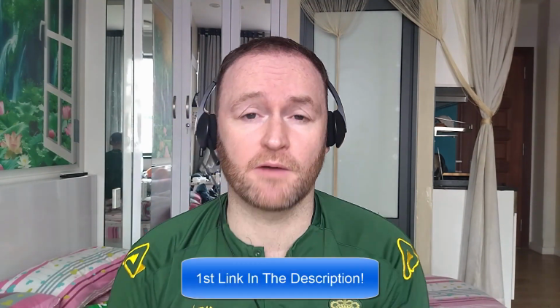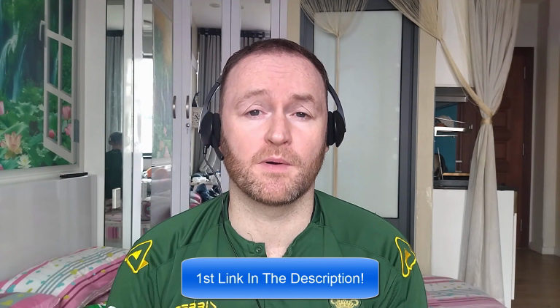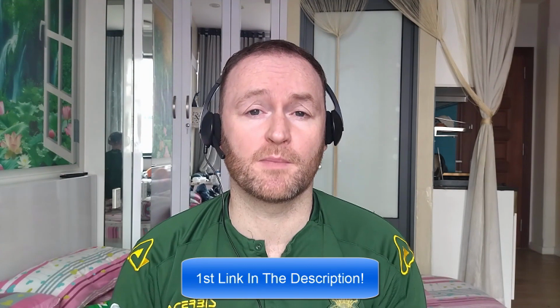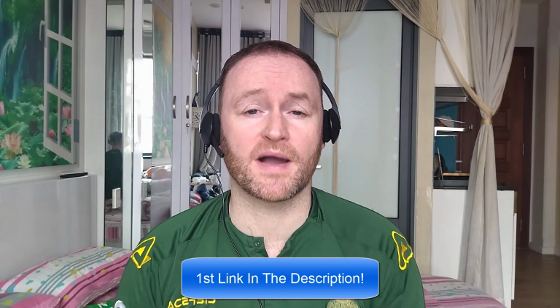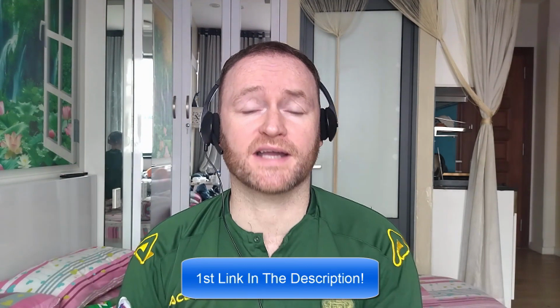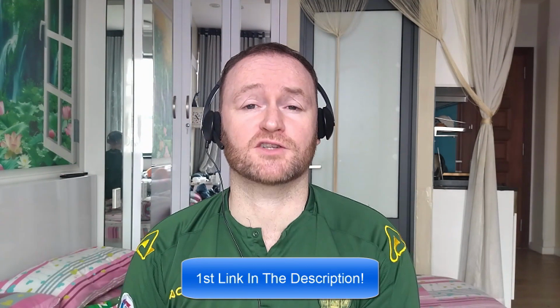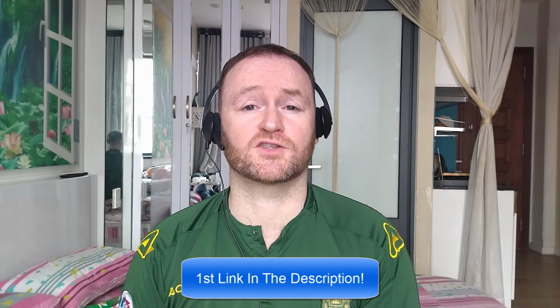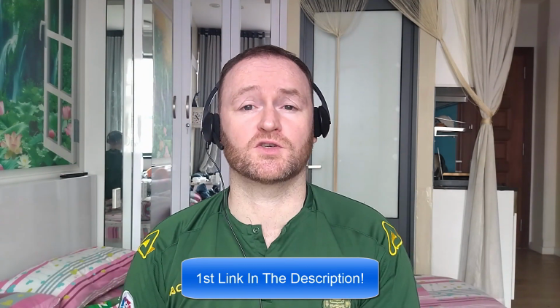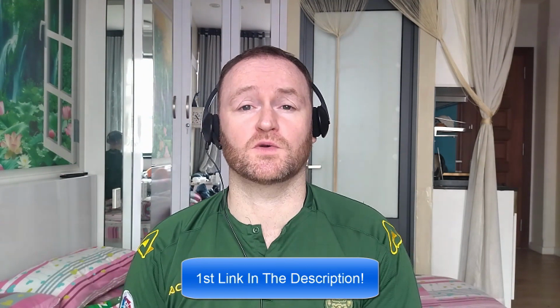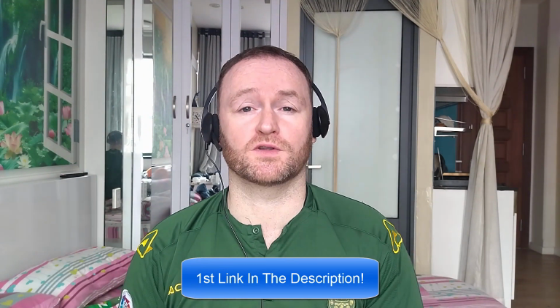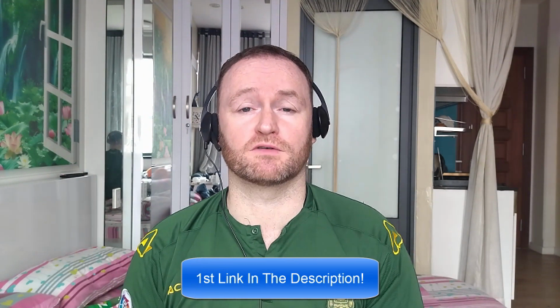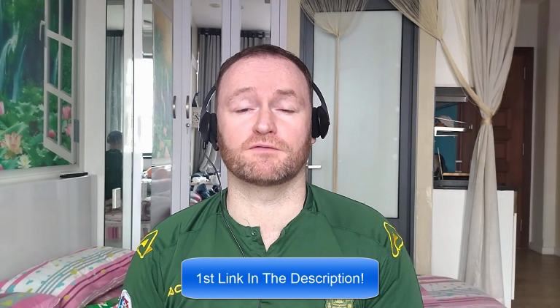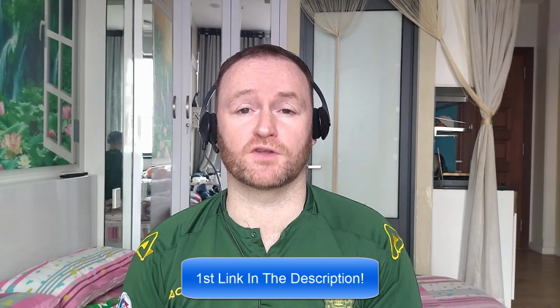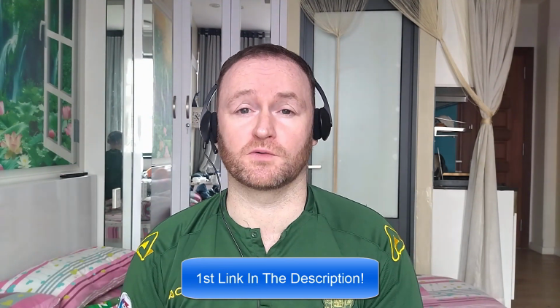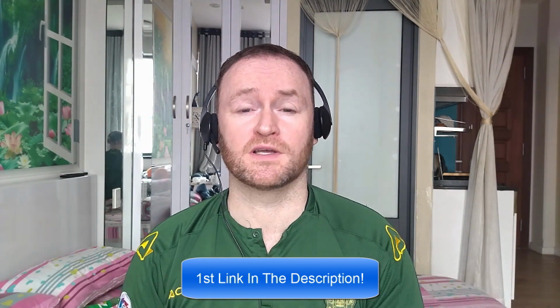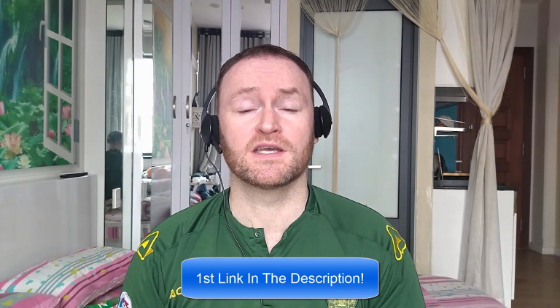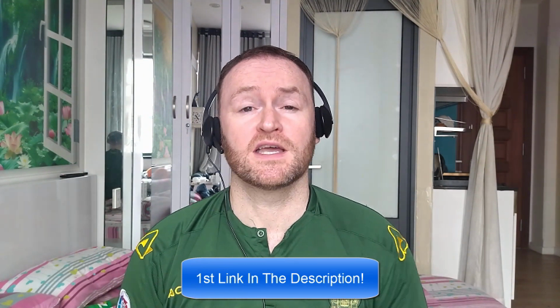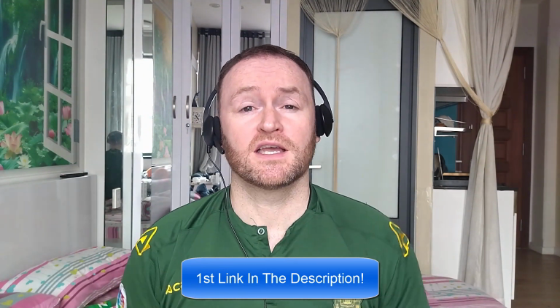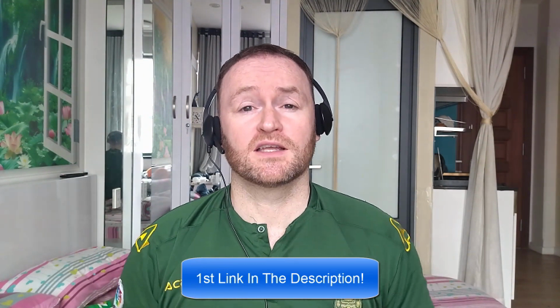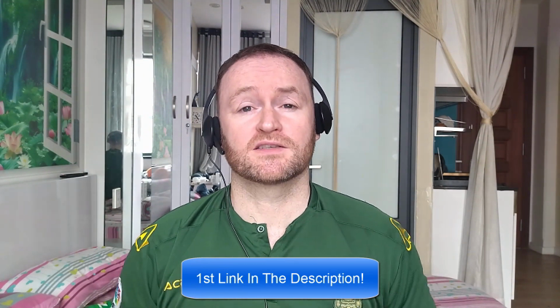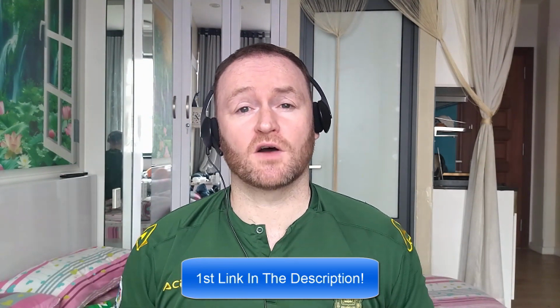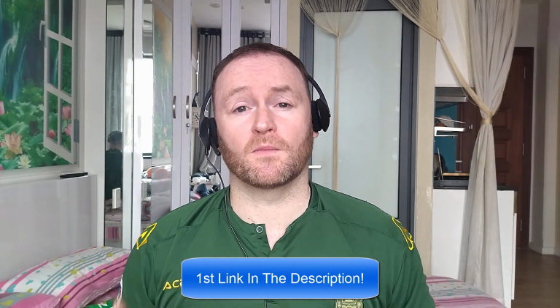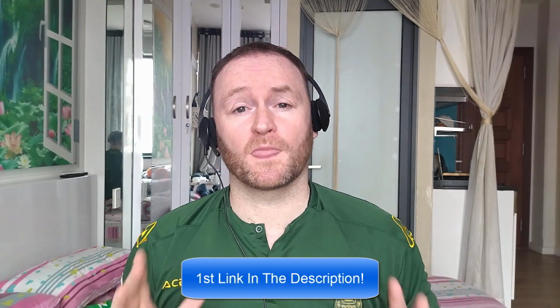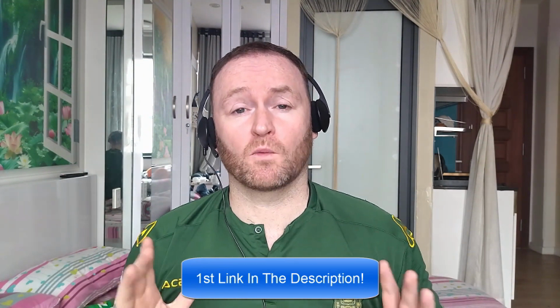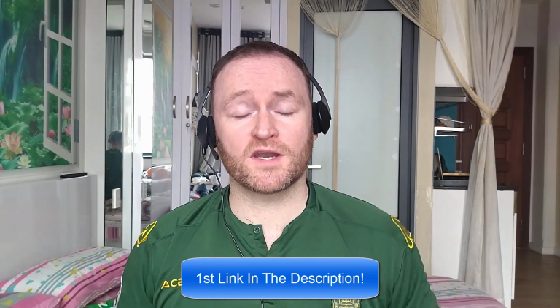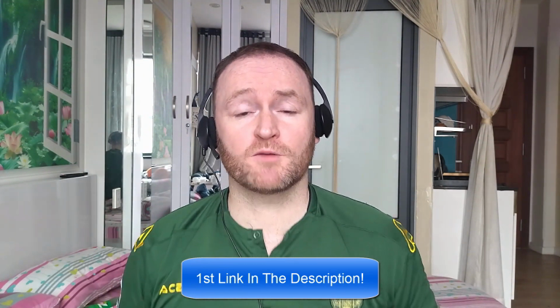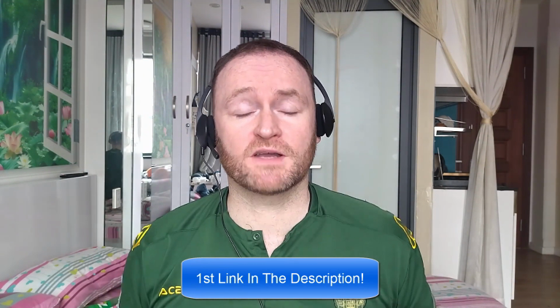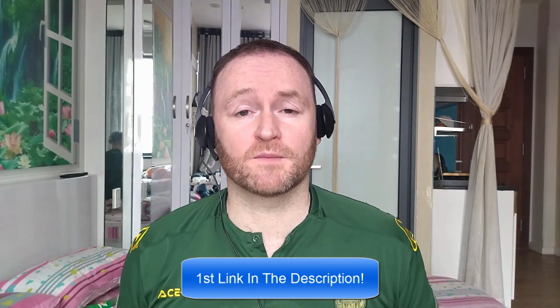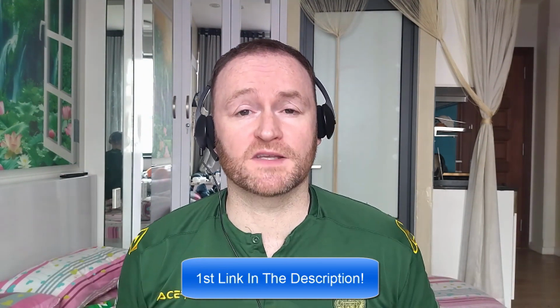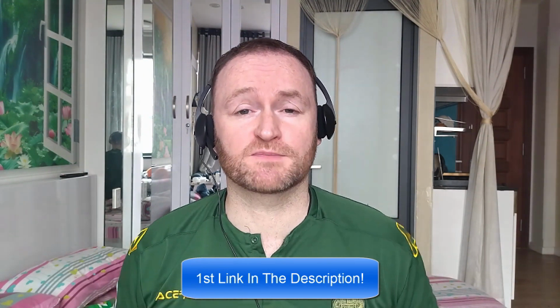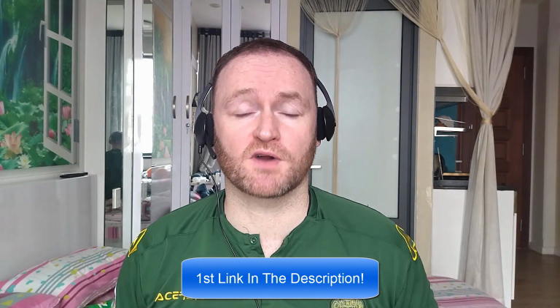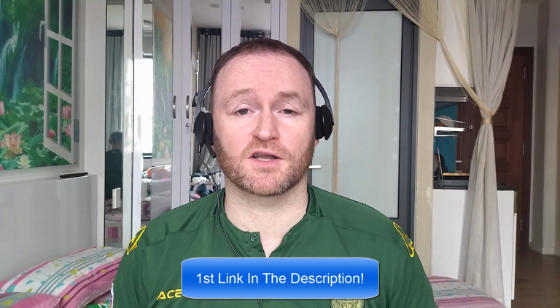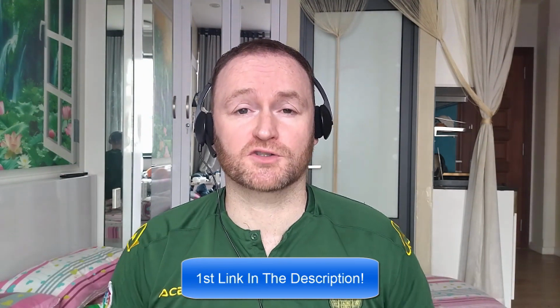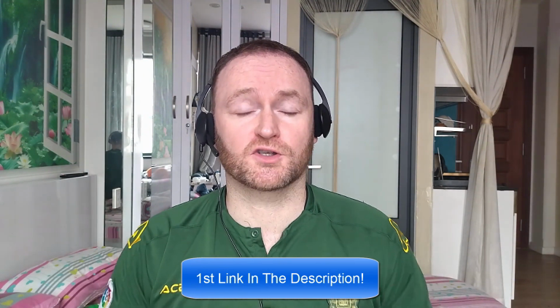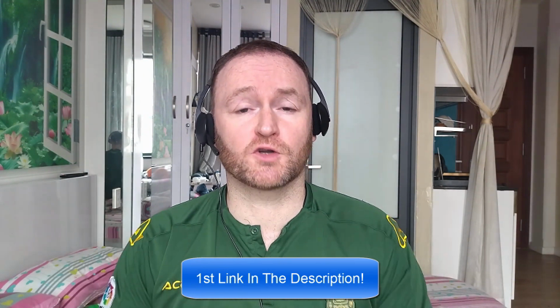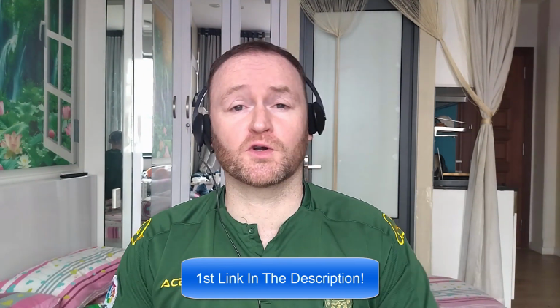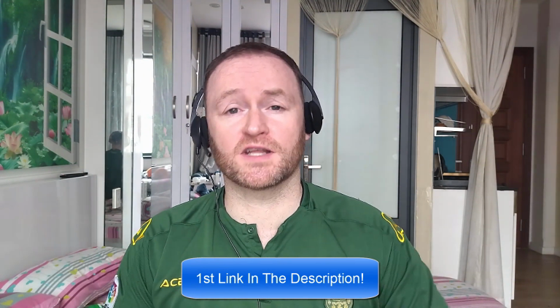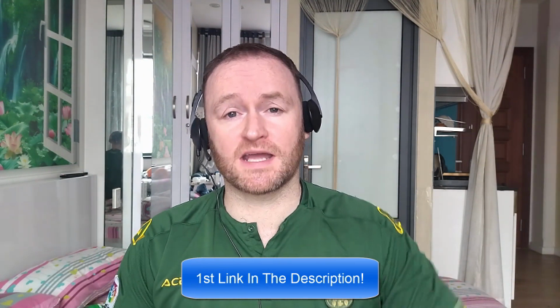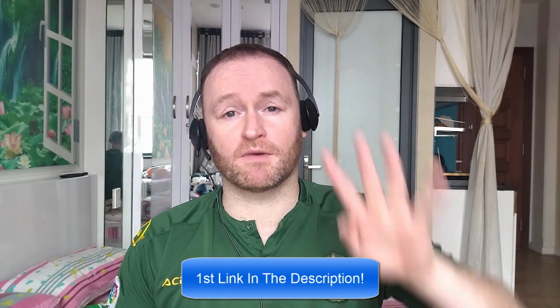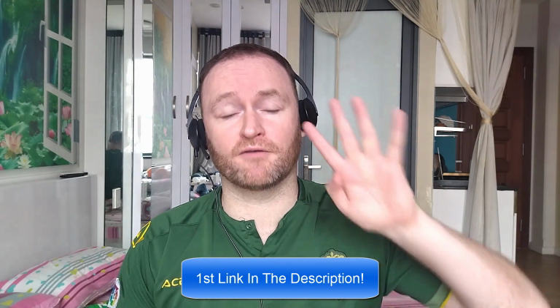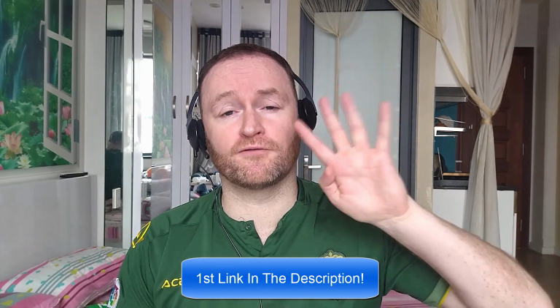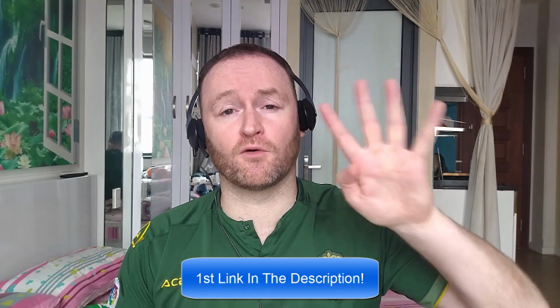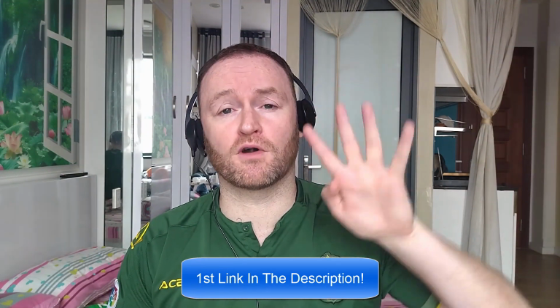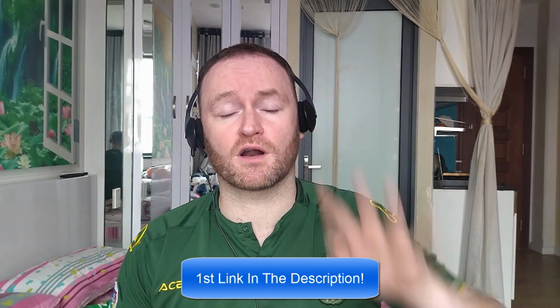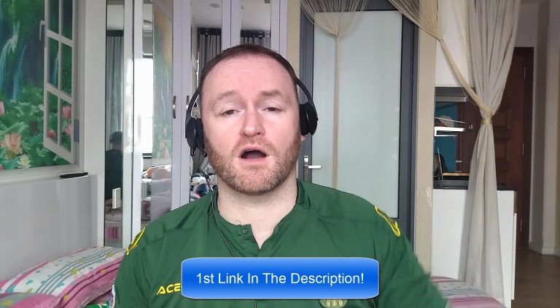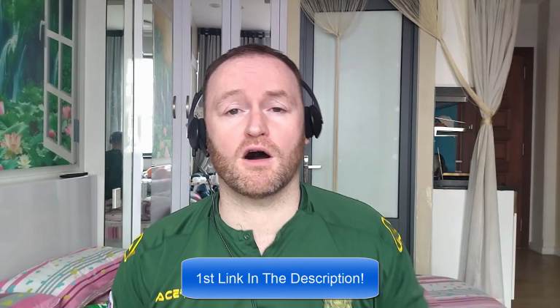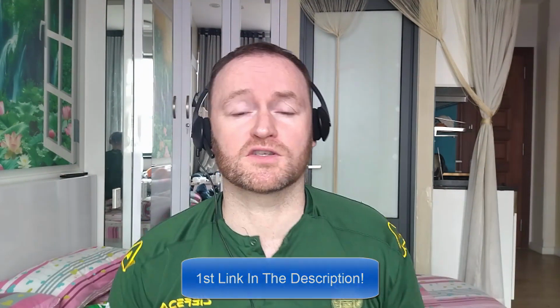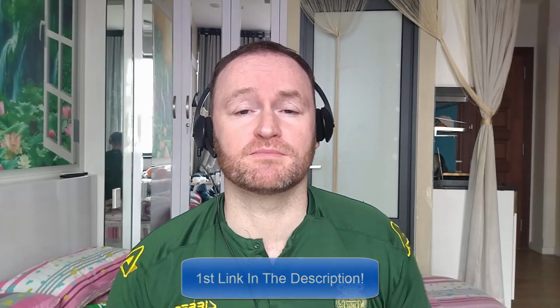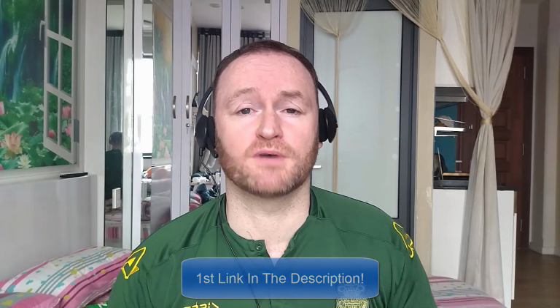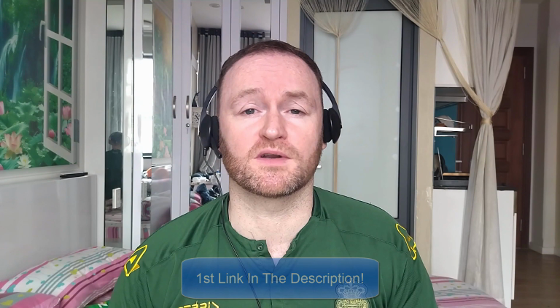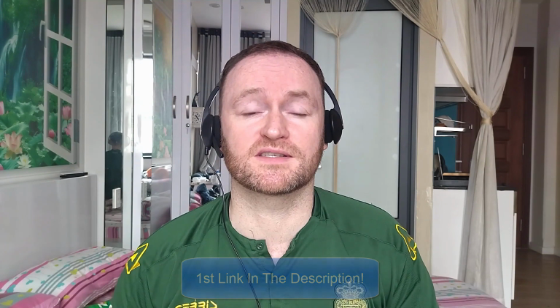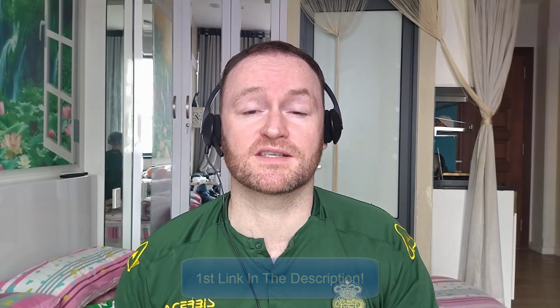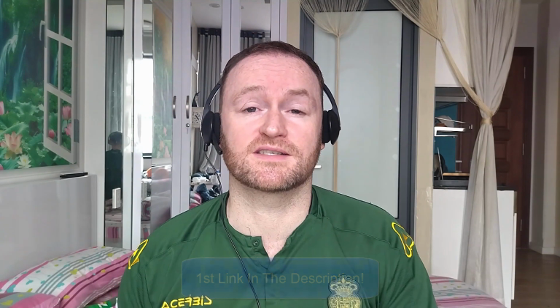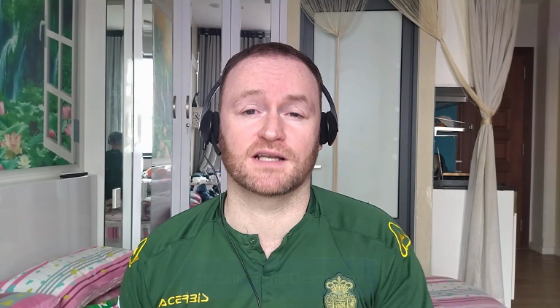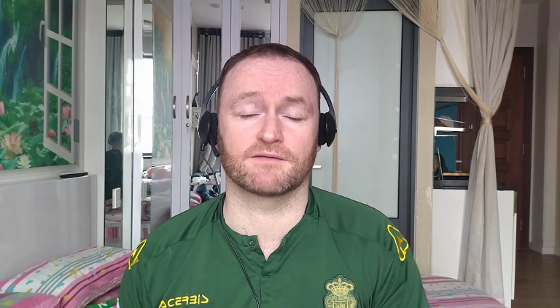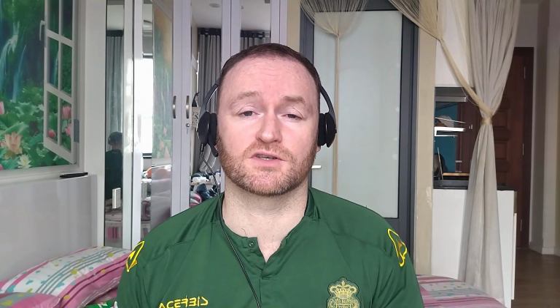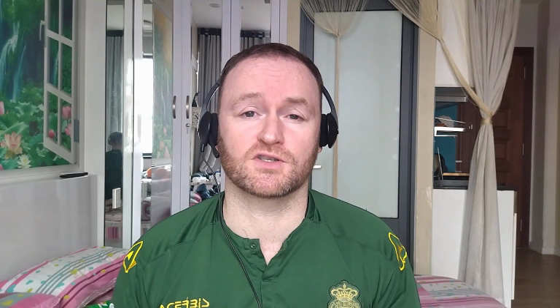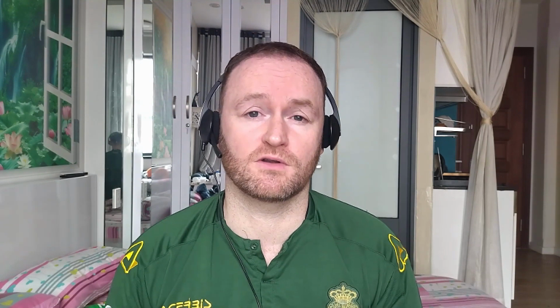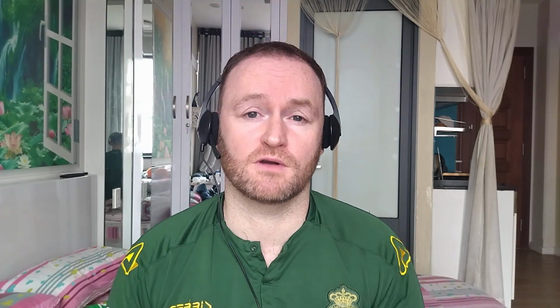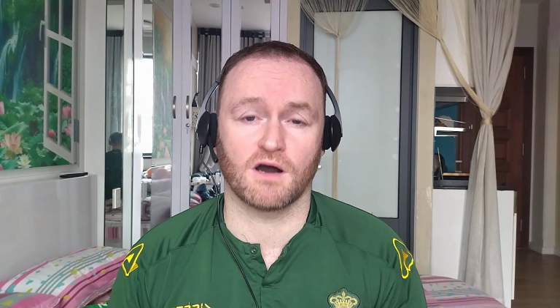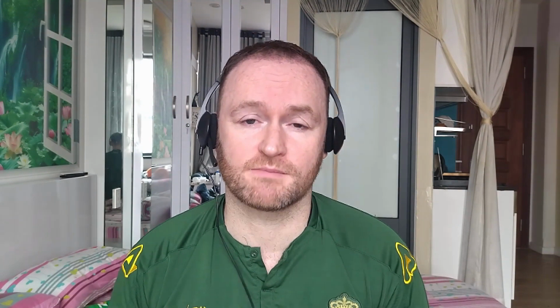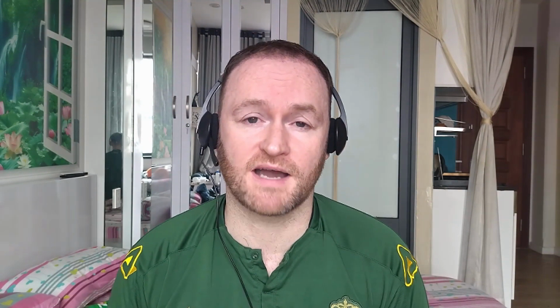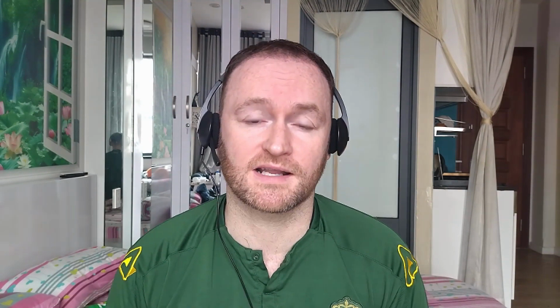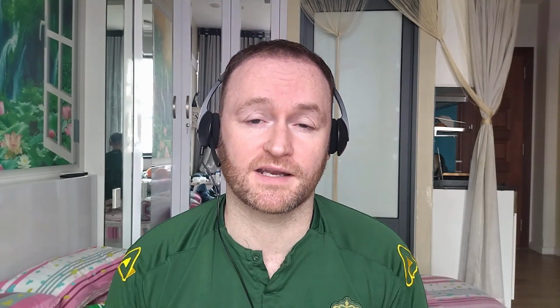Now, back to the review. So, when you pick up this product, you're going to get my four awesome bonuses delivered to you automatically.